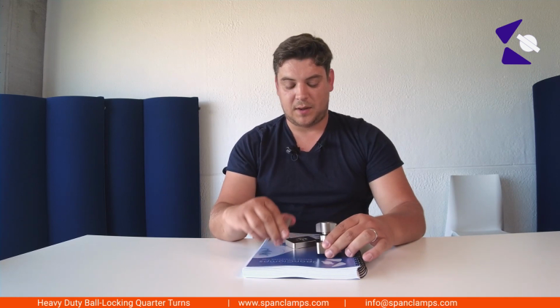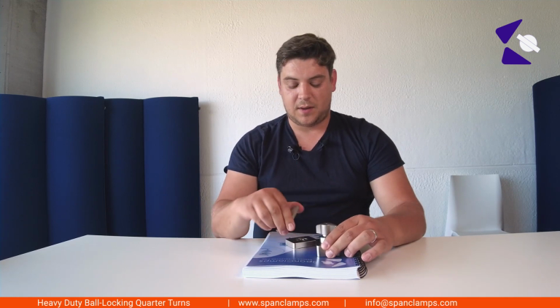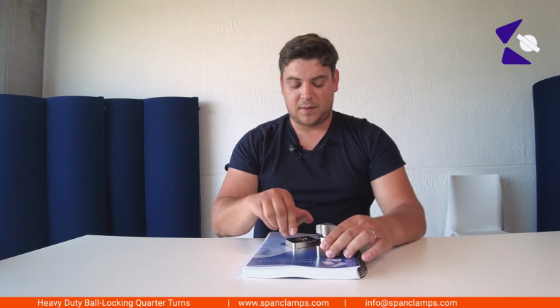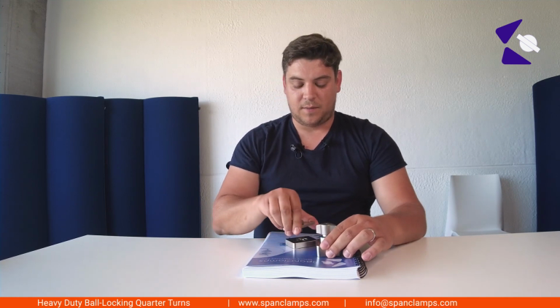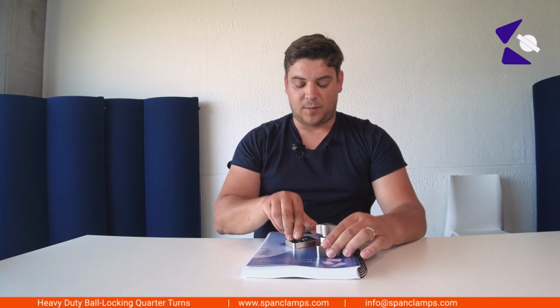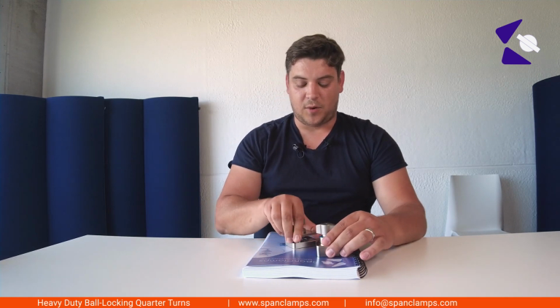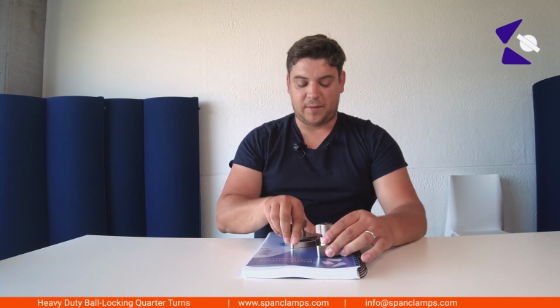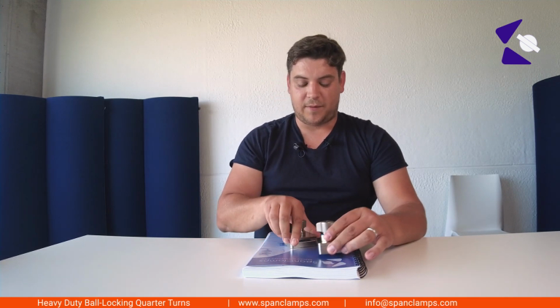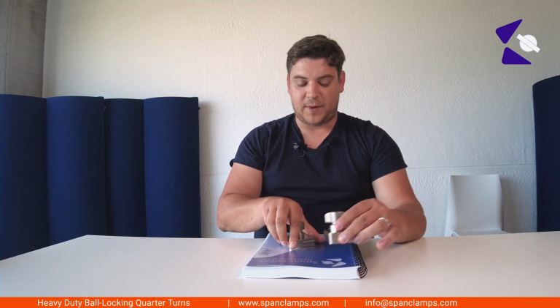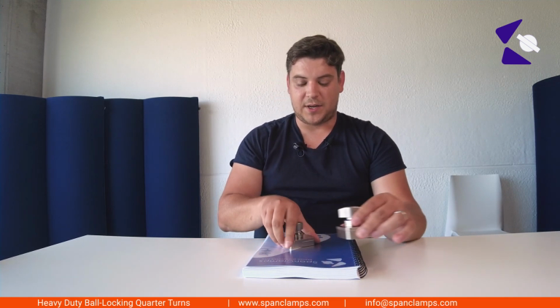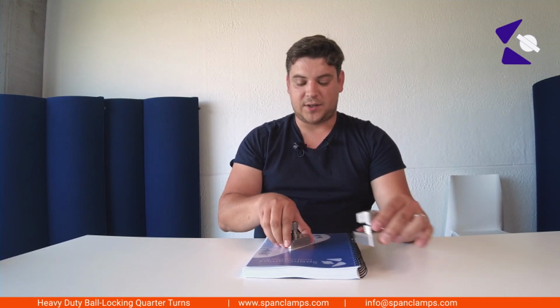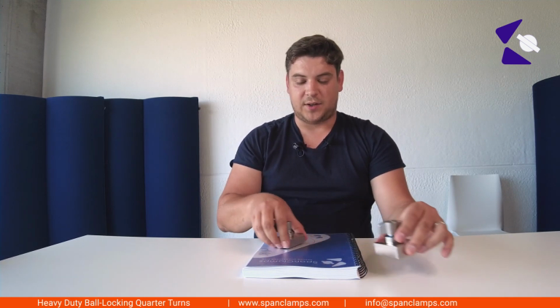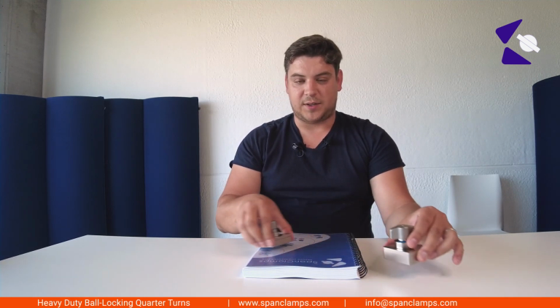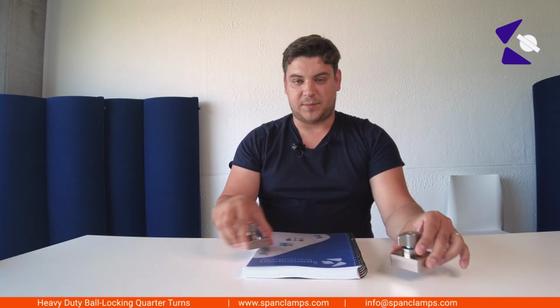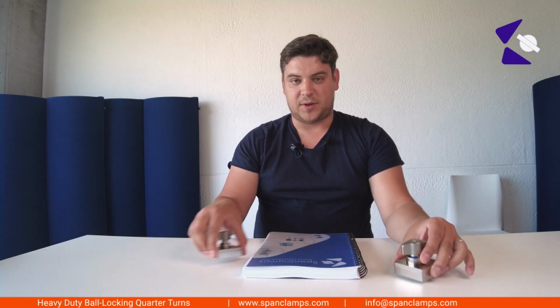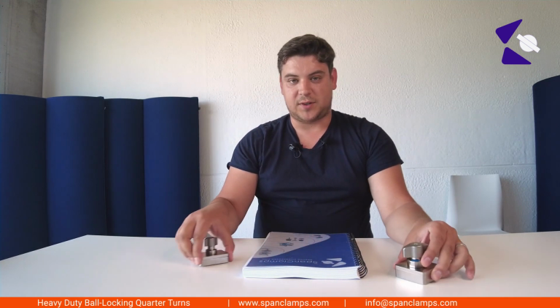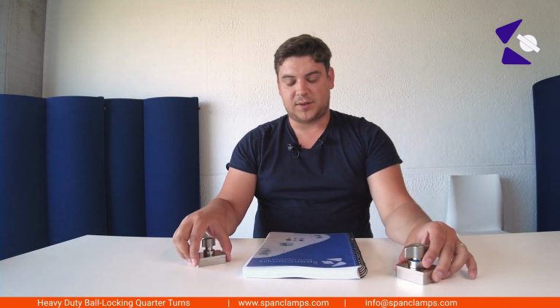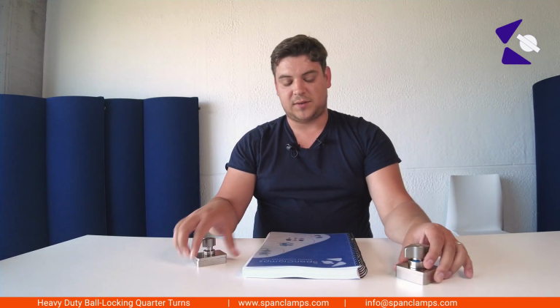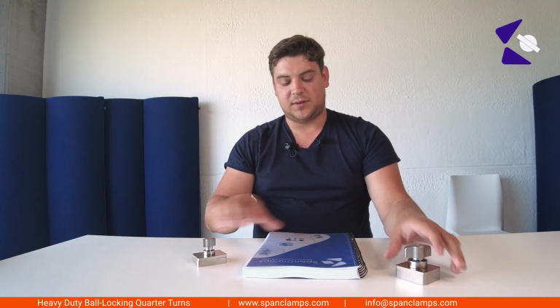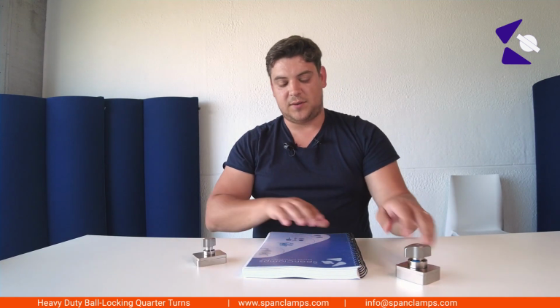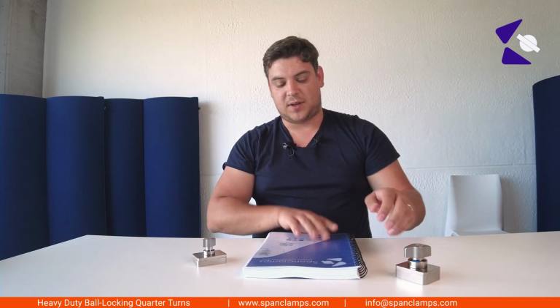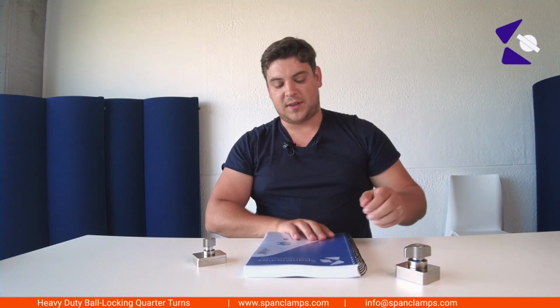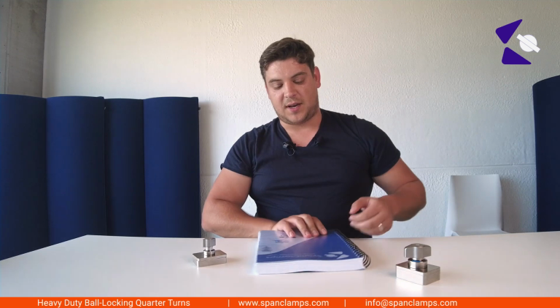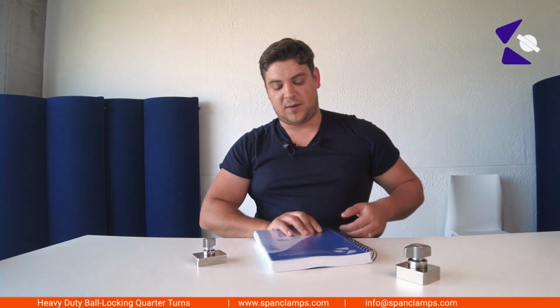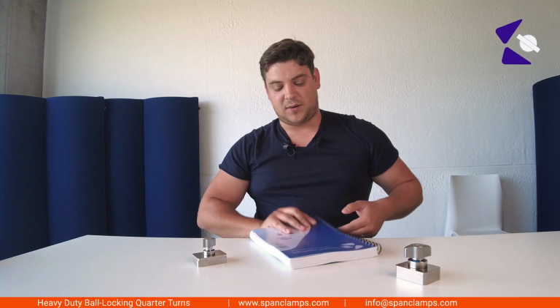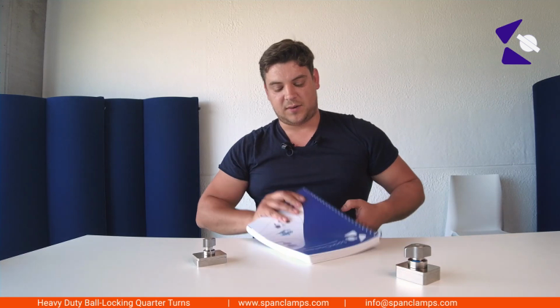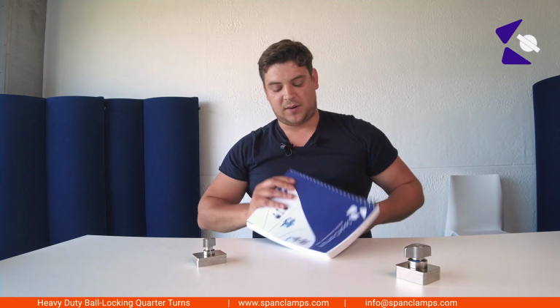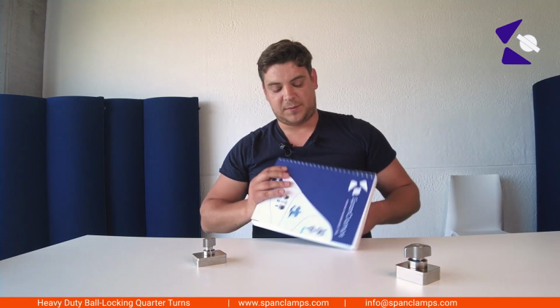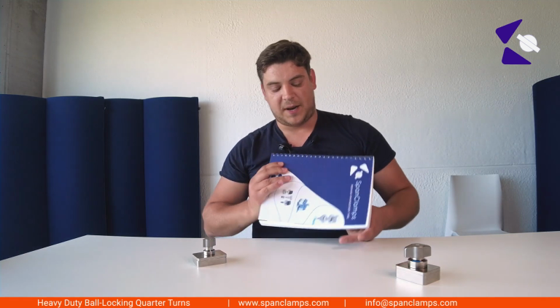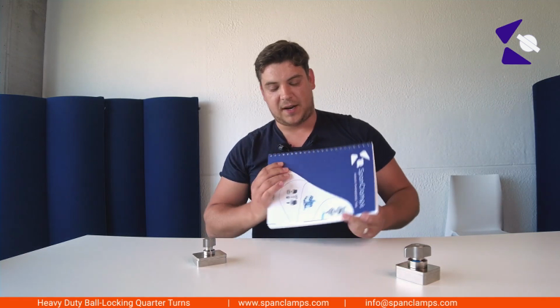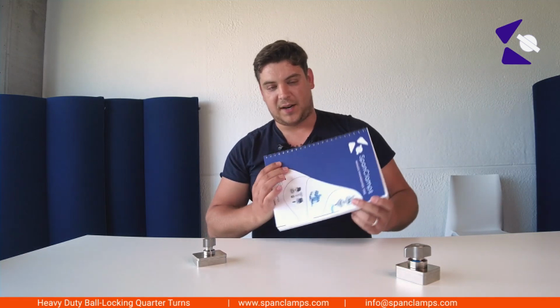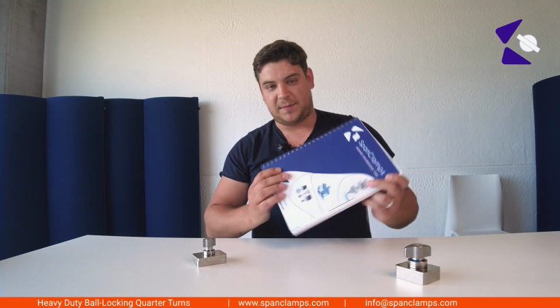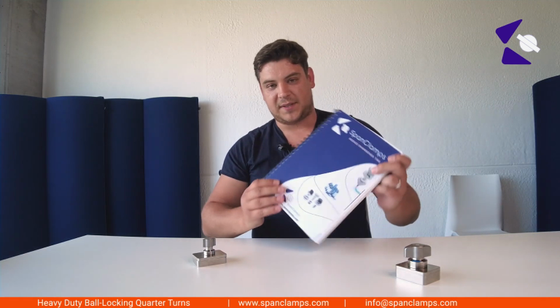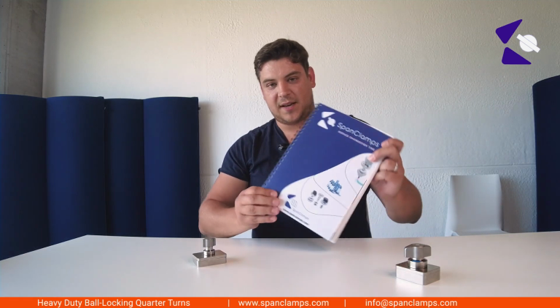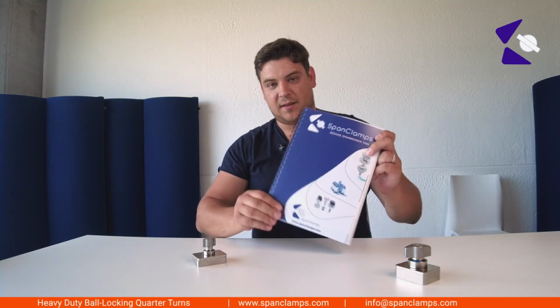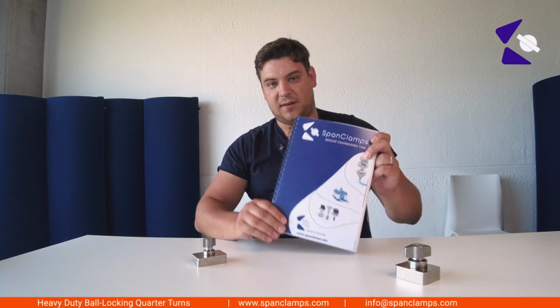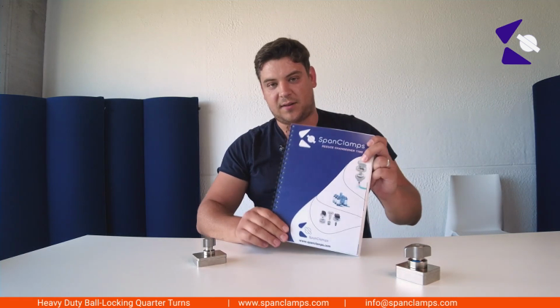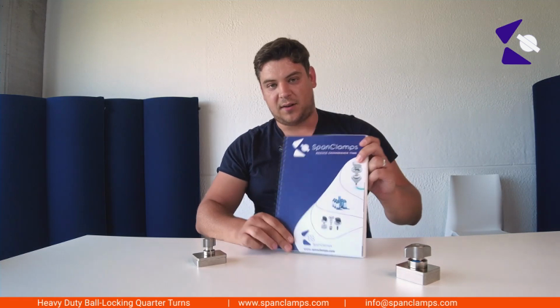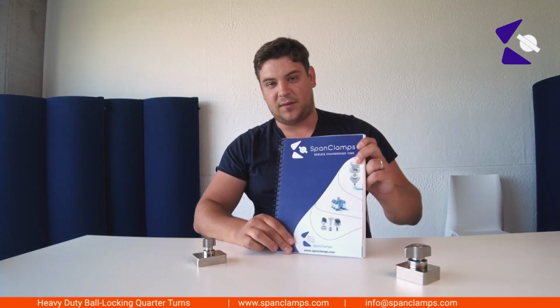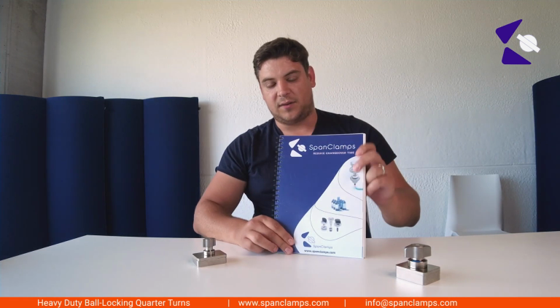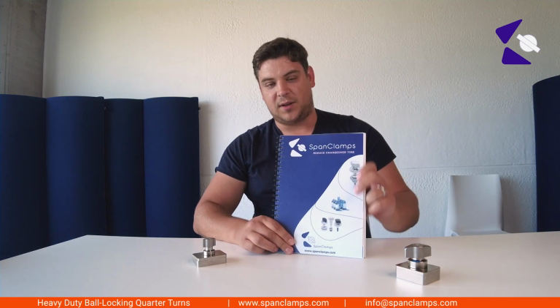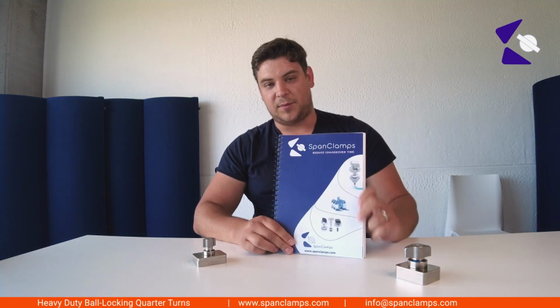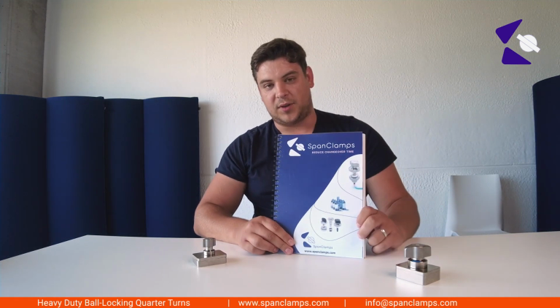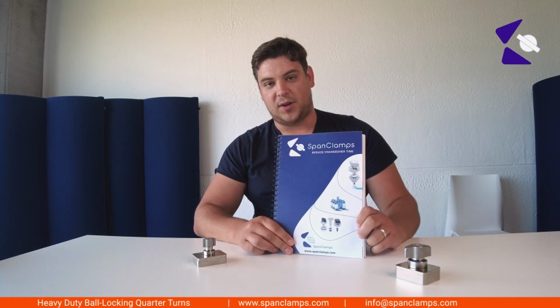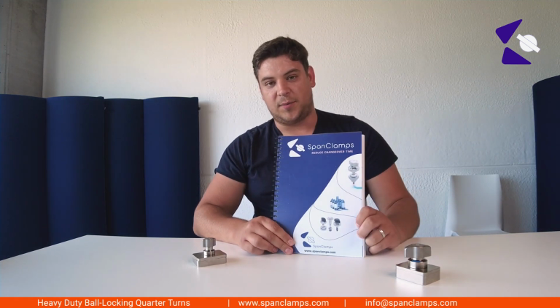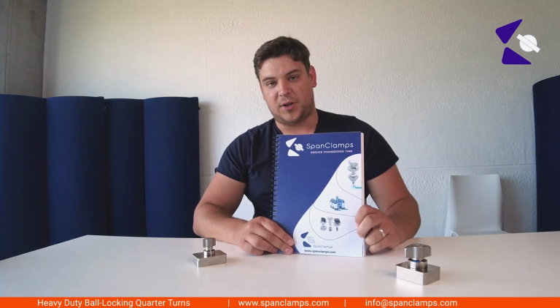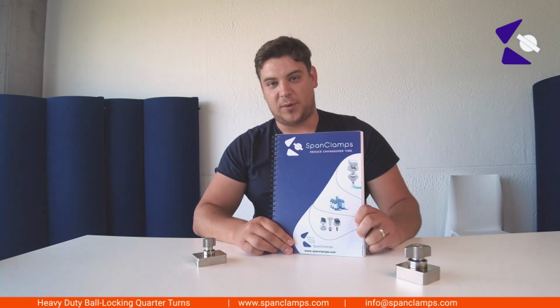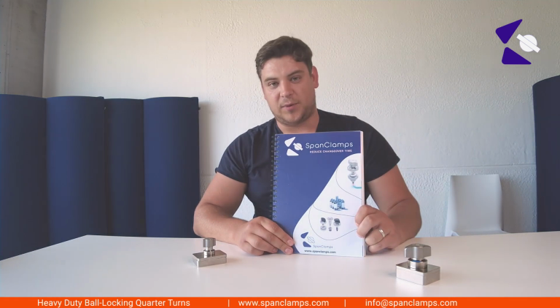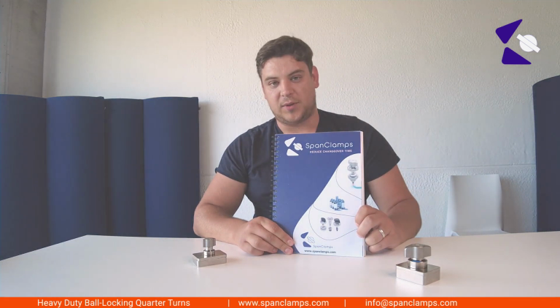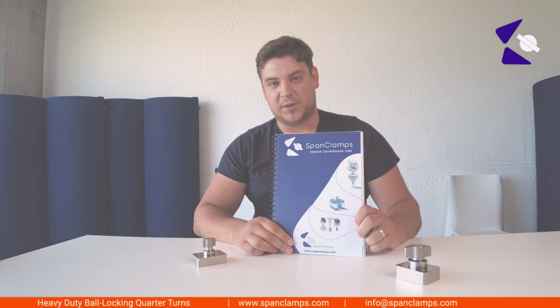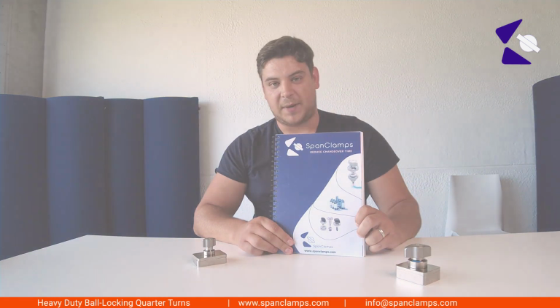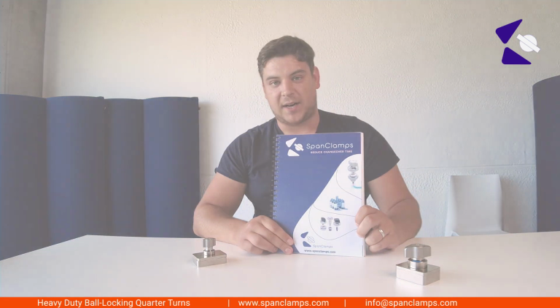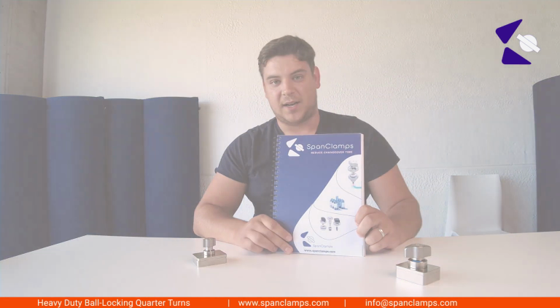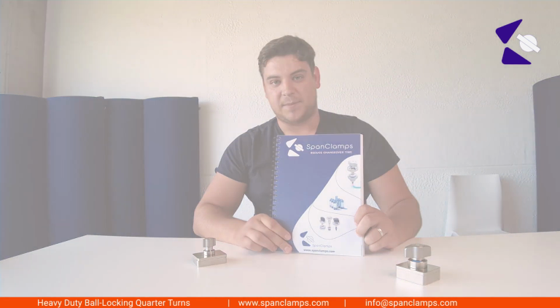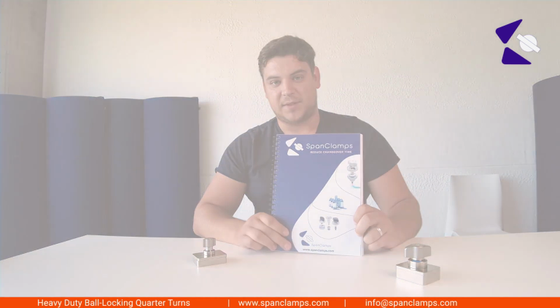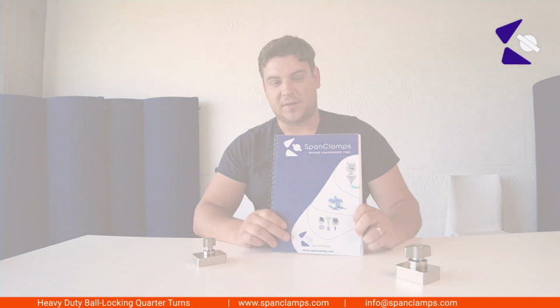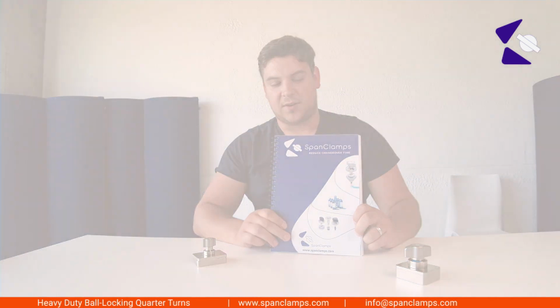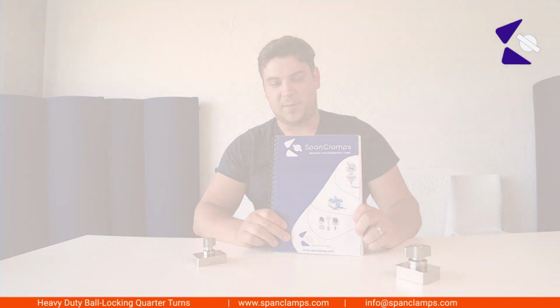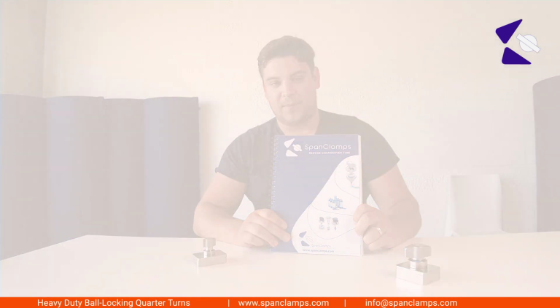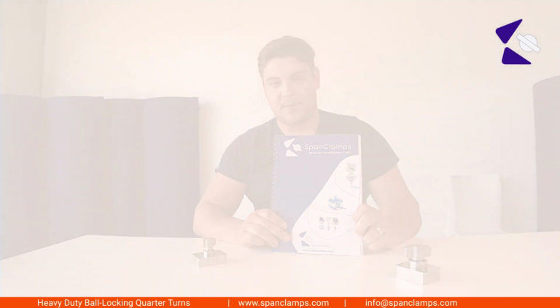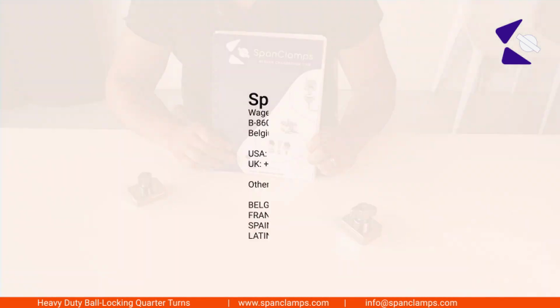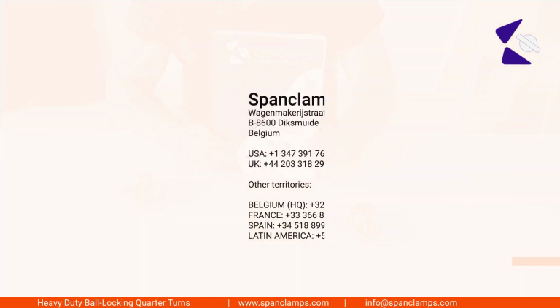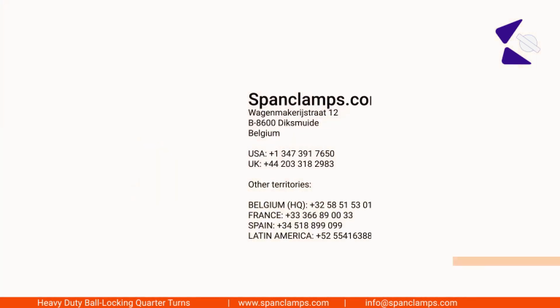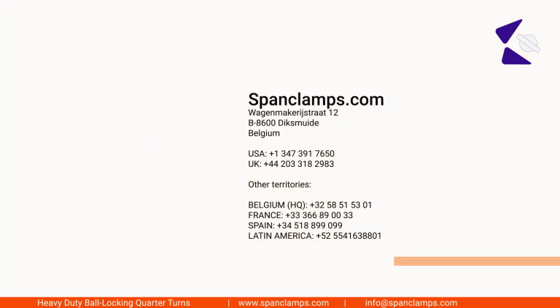For more information on these parts, you can download our Spank Clamps catalog on www.spankclamps.com. Thank you.